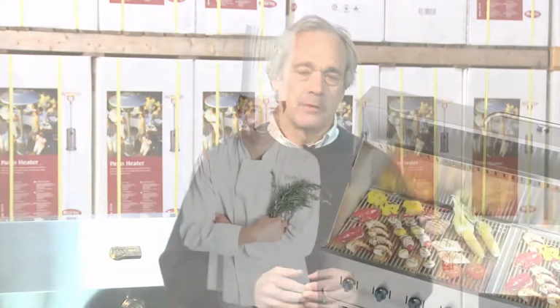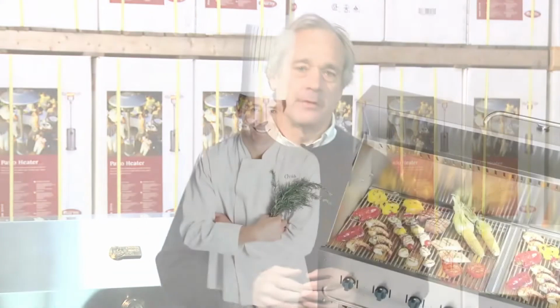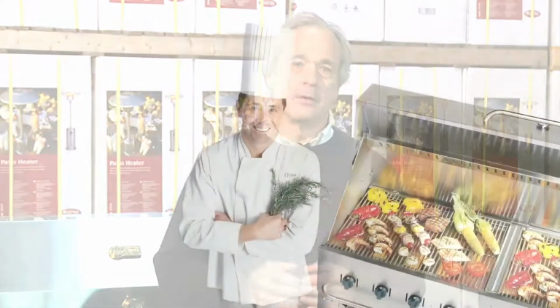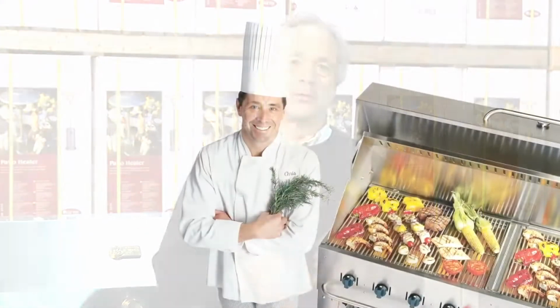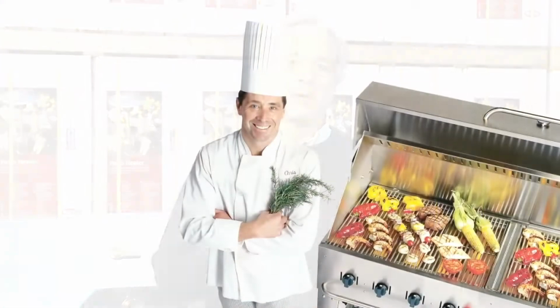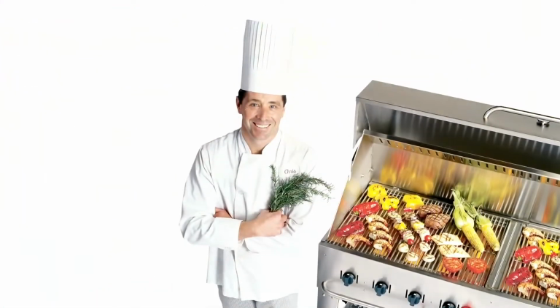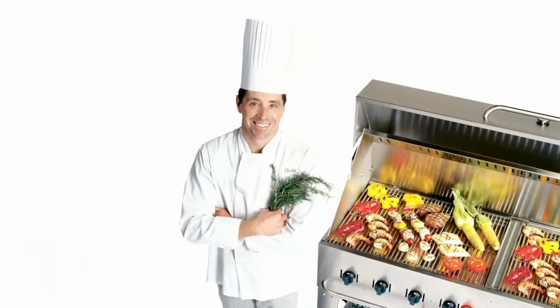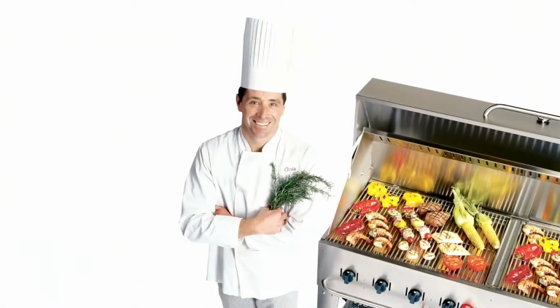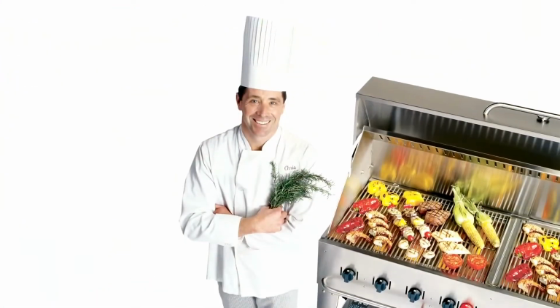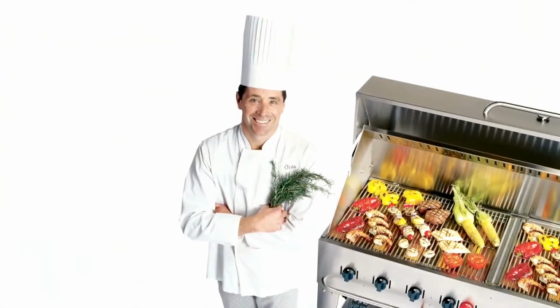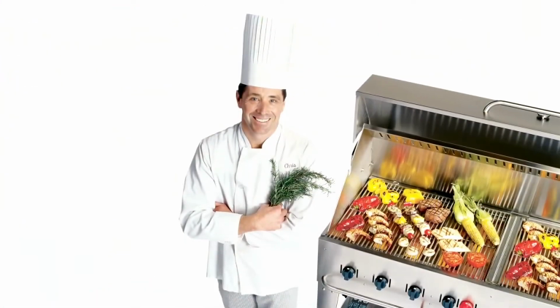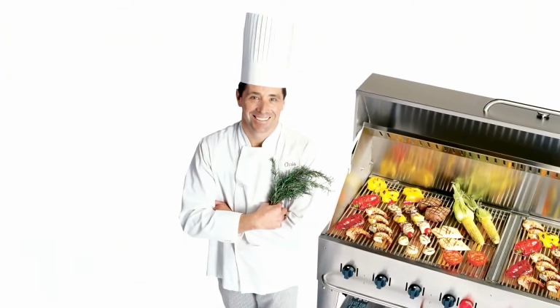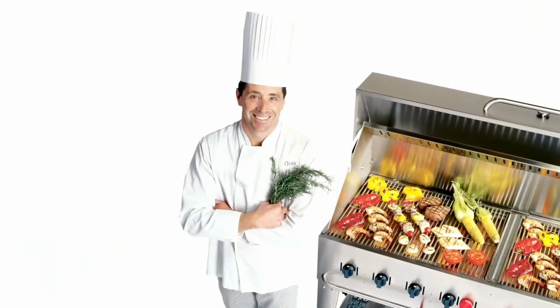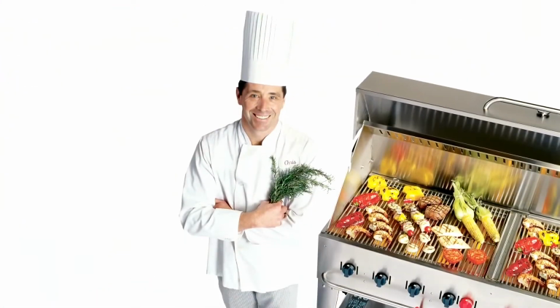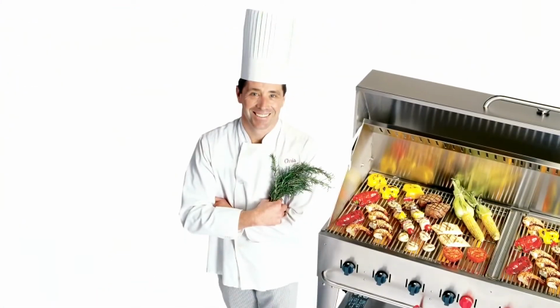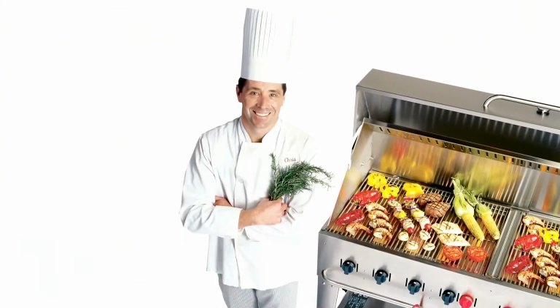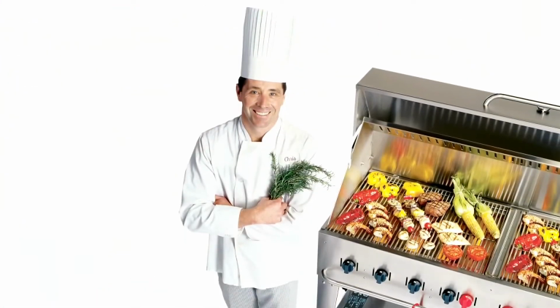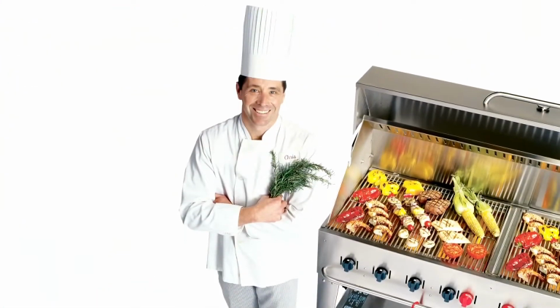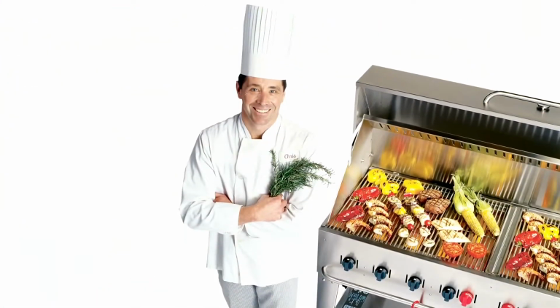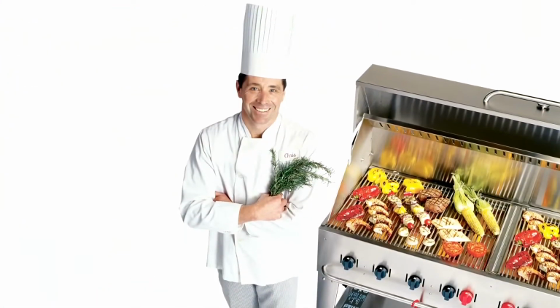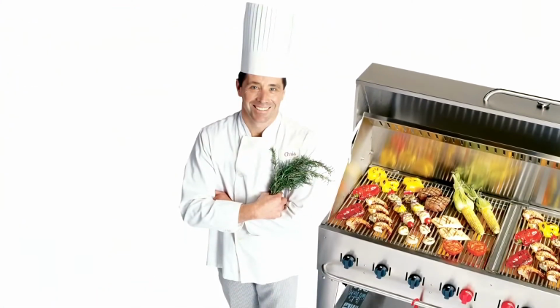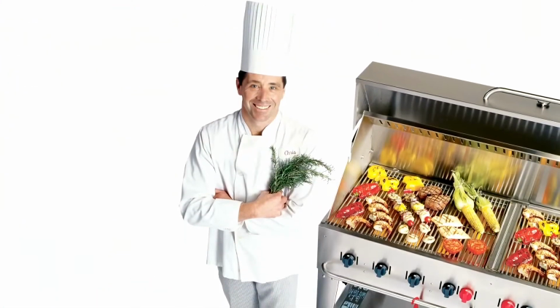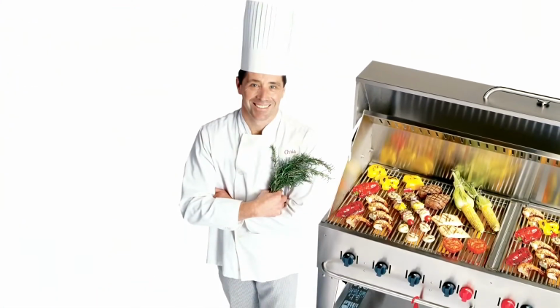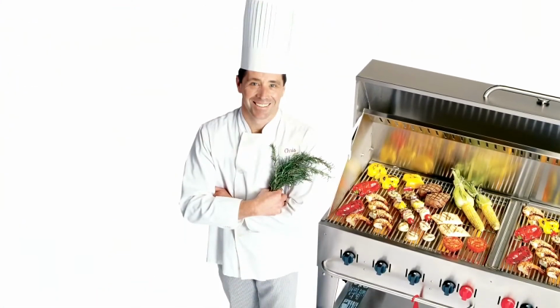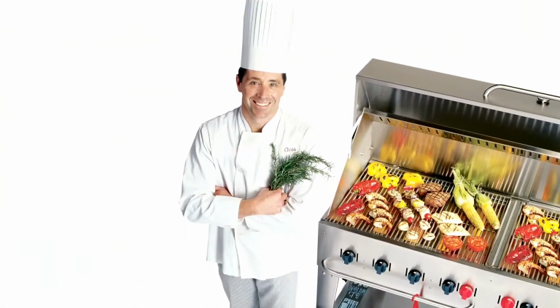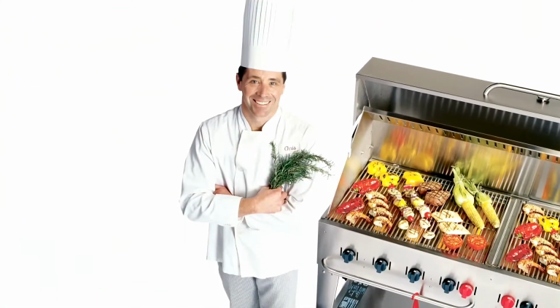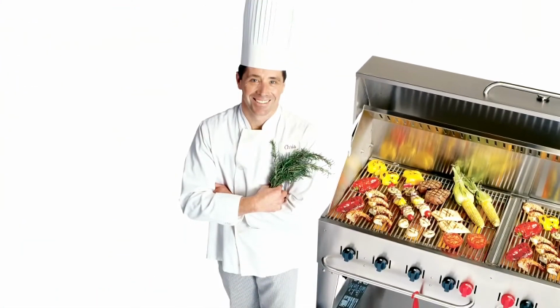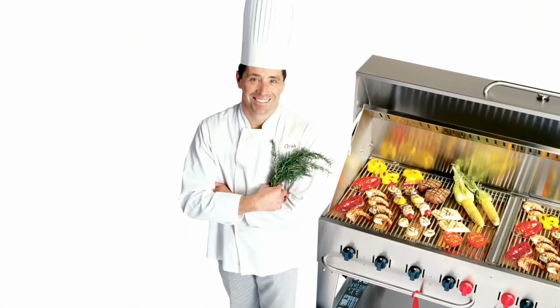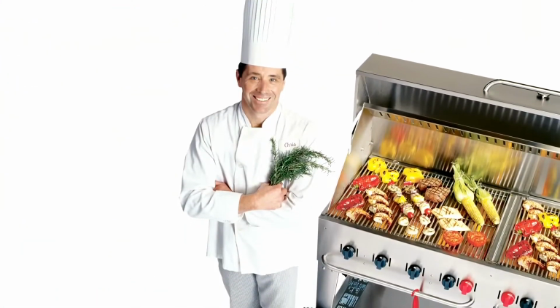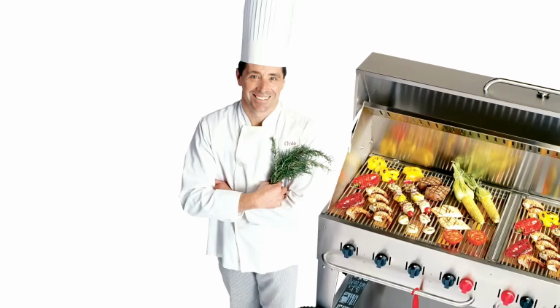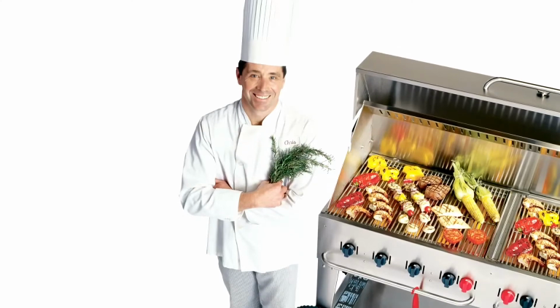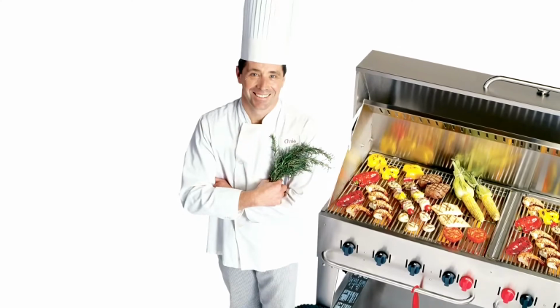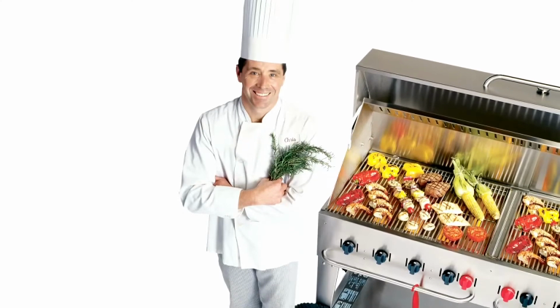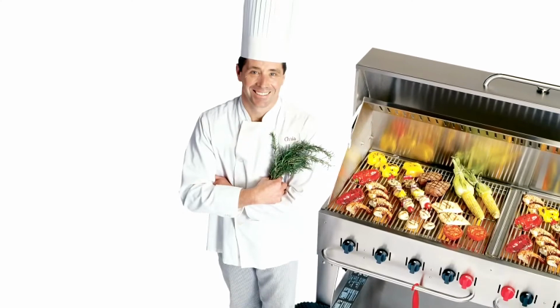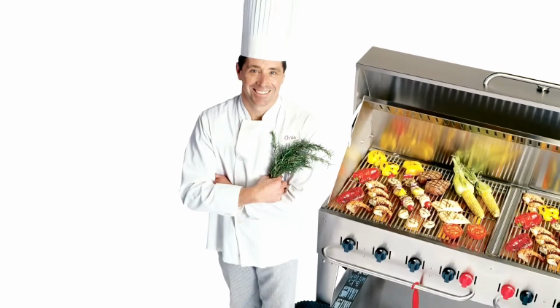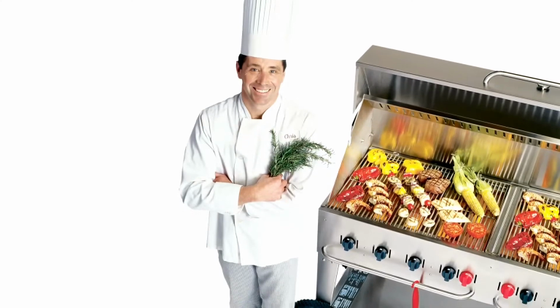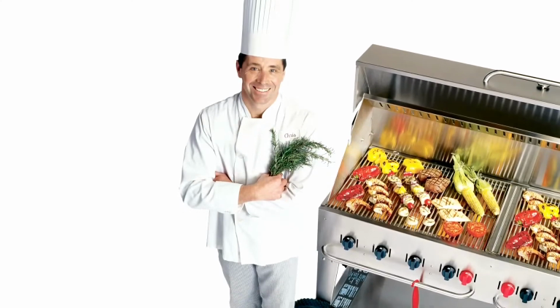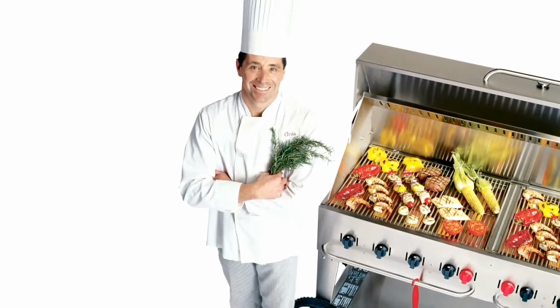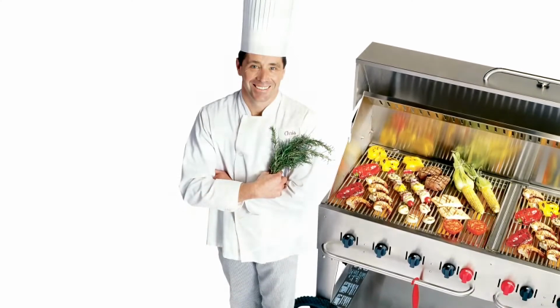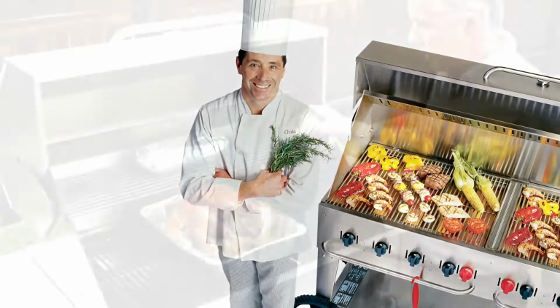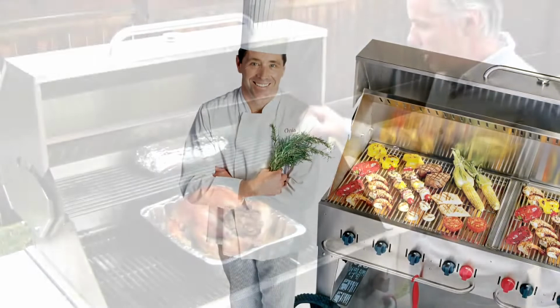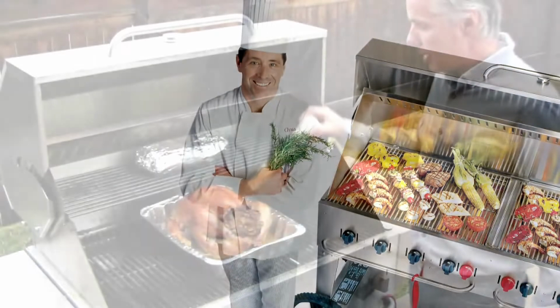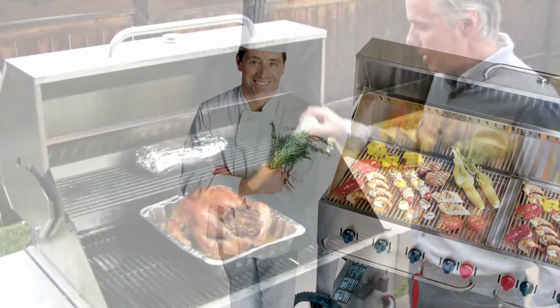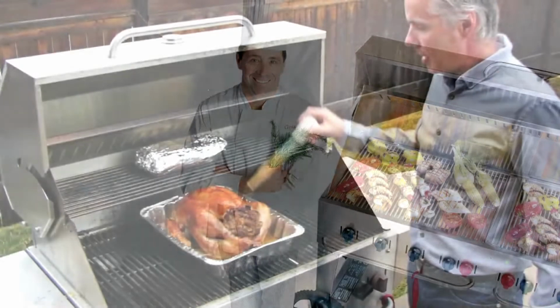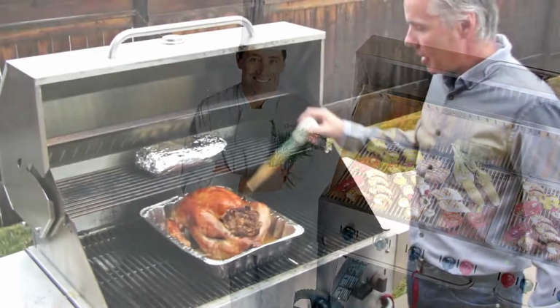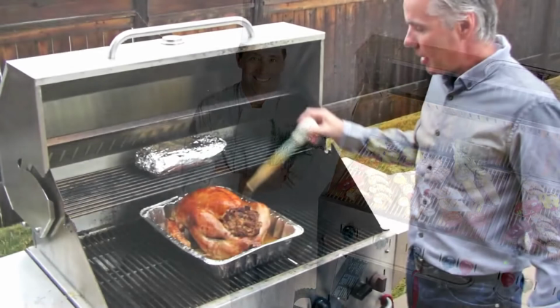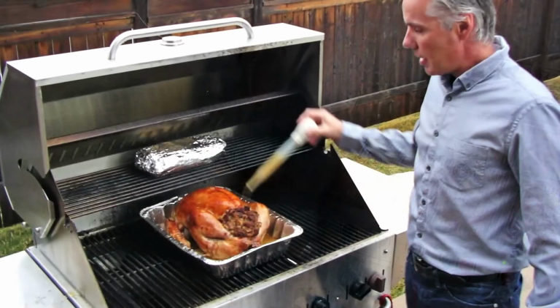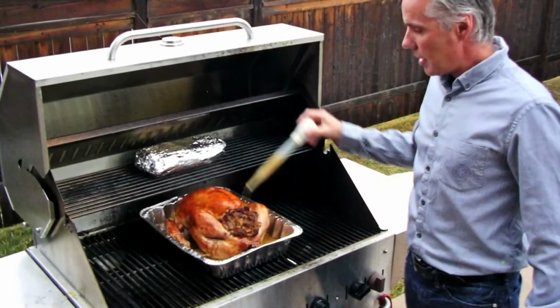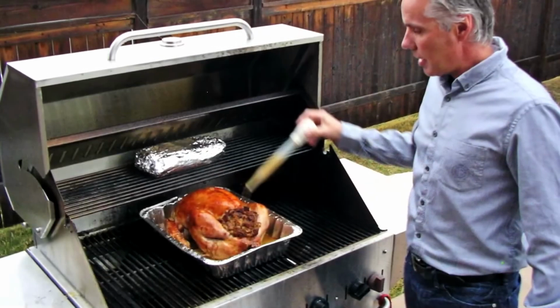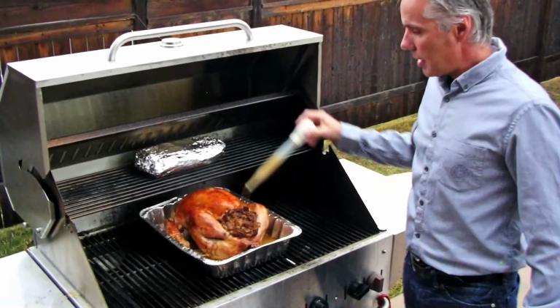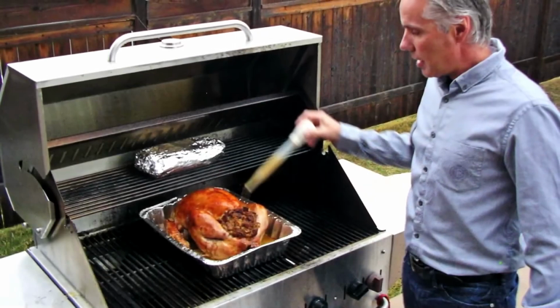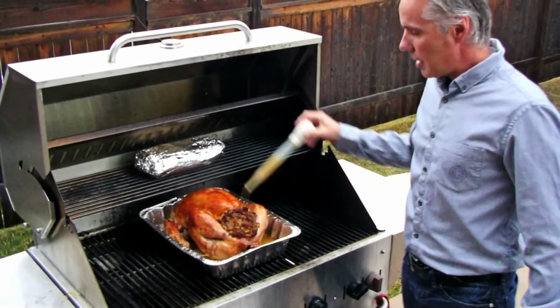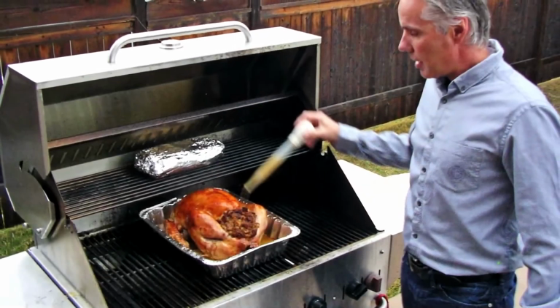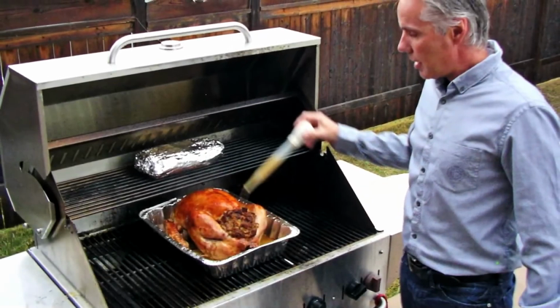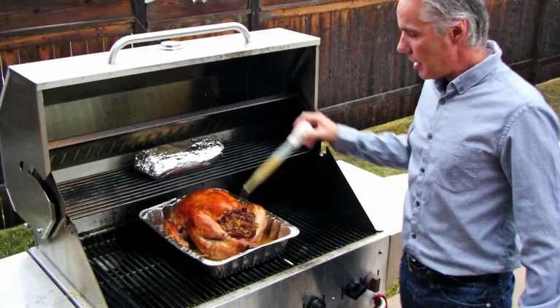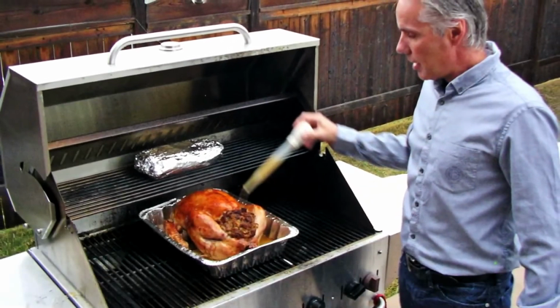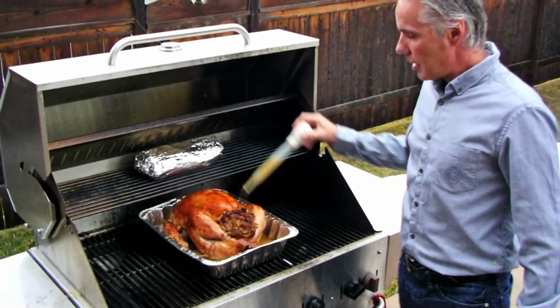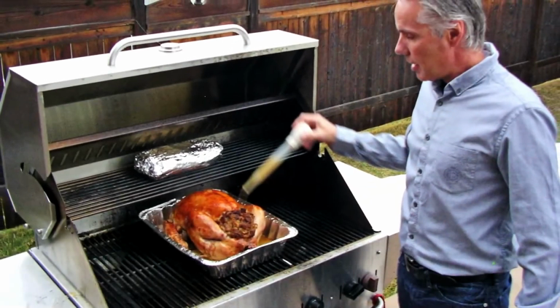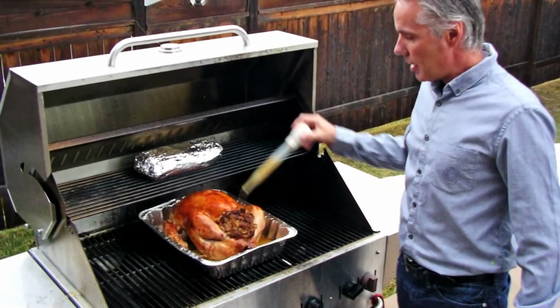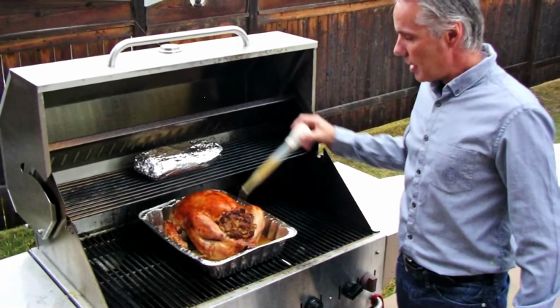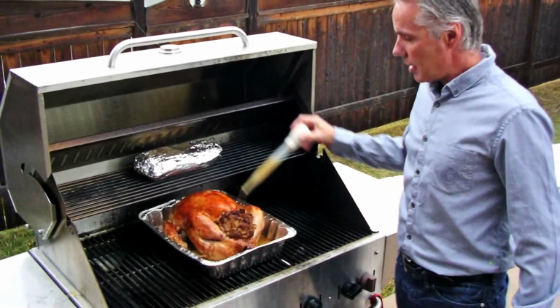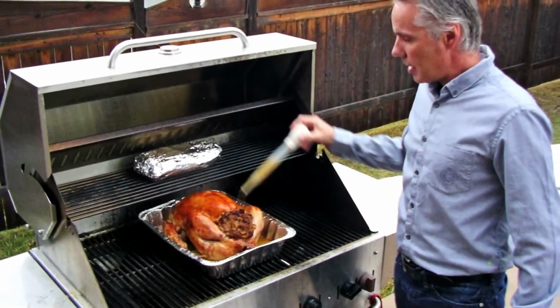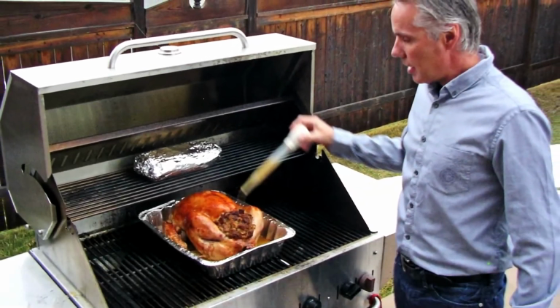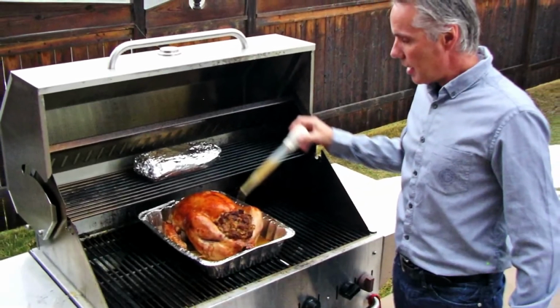They're great for commercial use and we have a big crossover. A lot of homeowners love these models for their home.